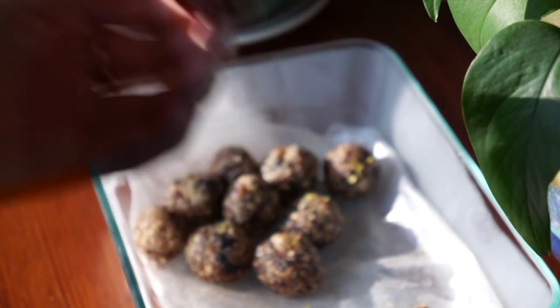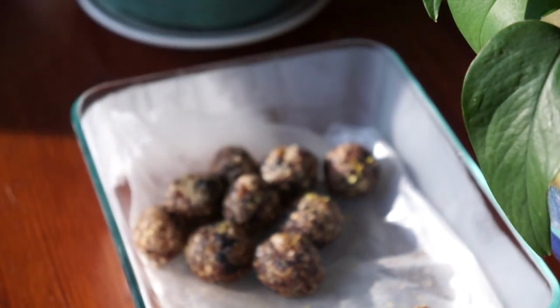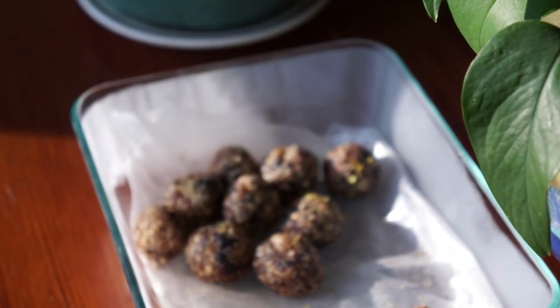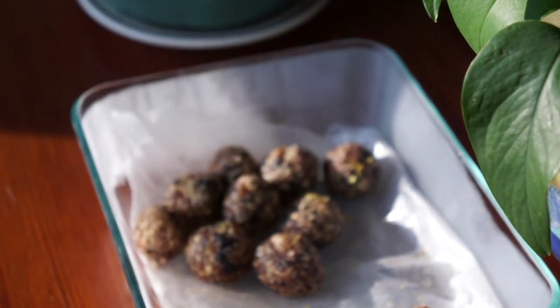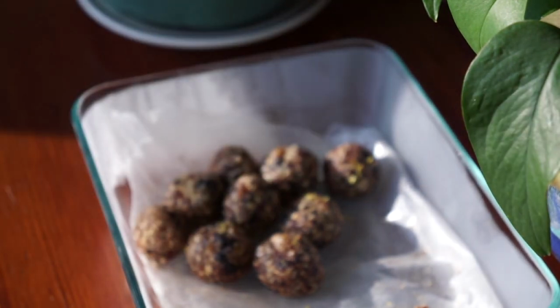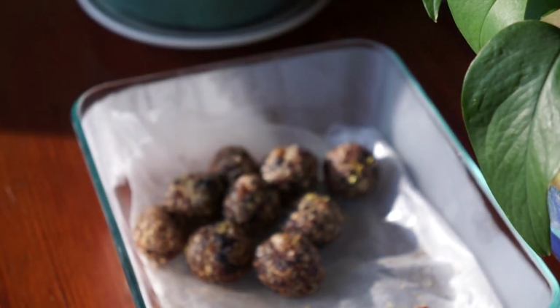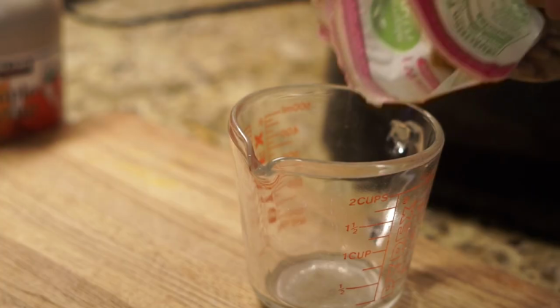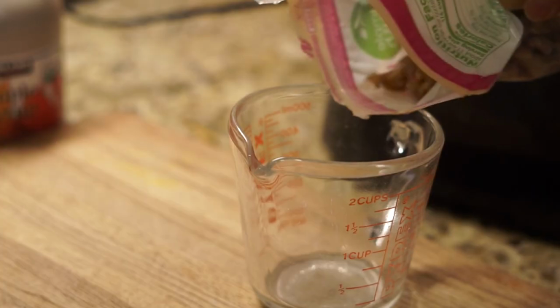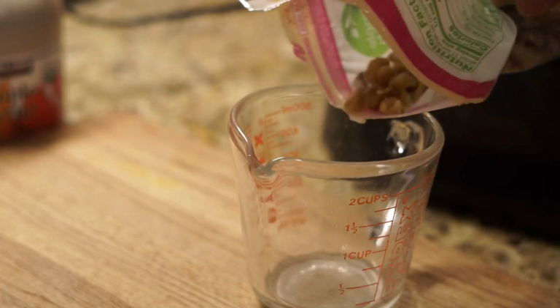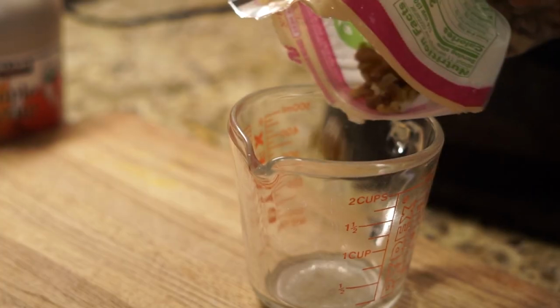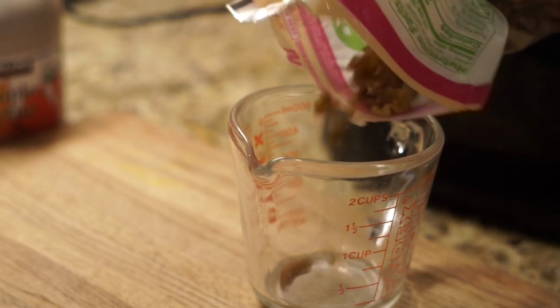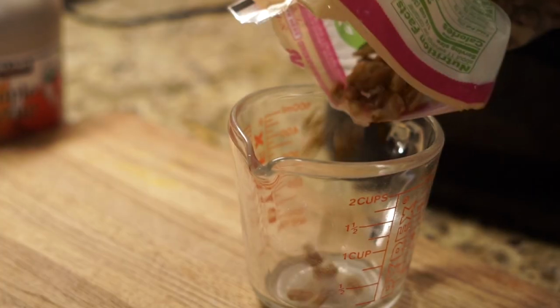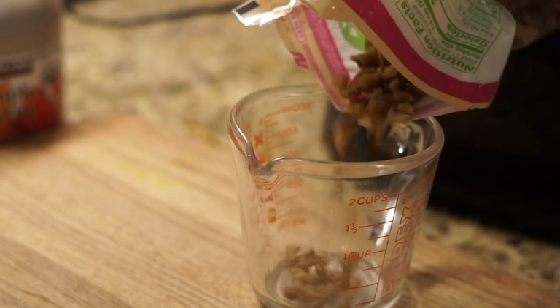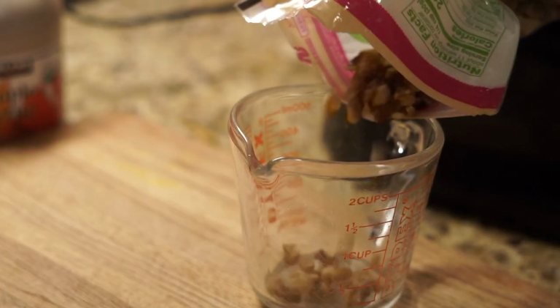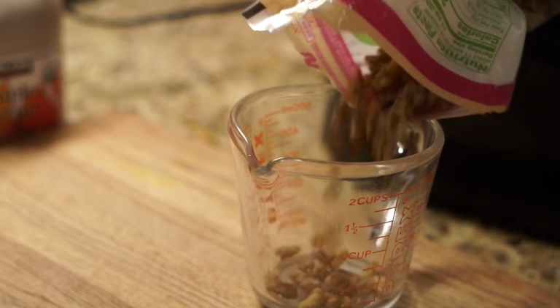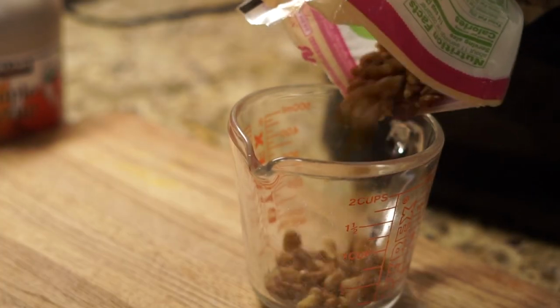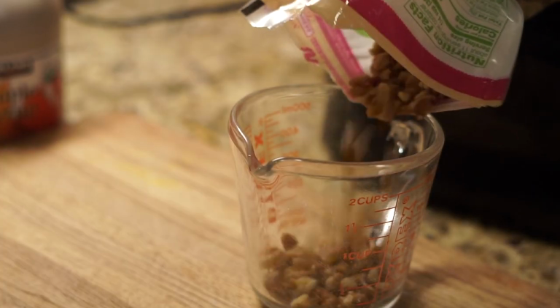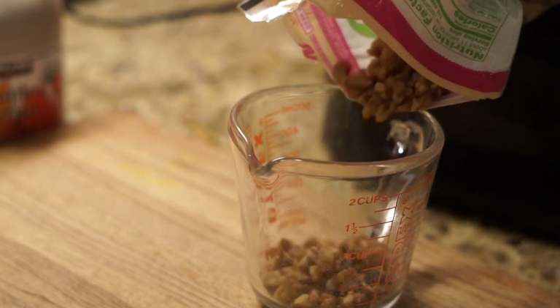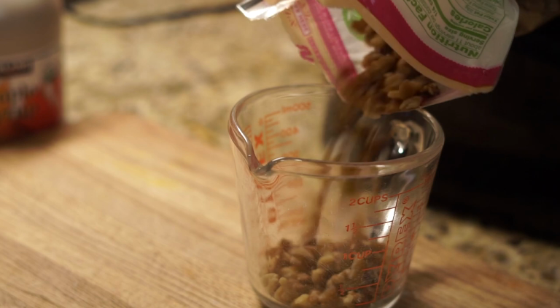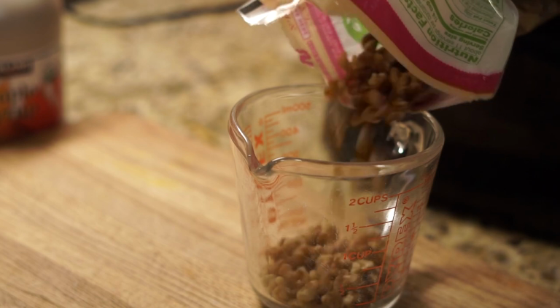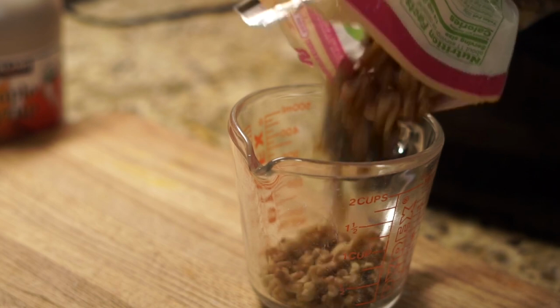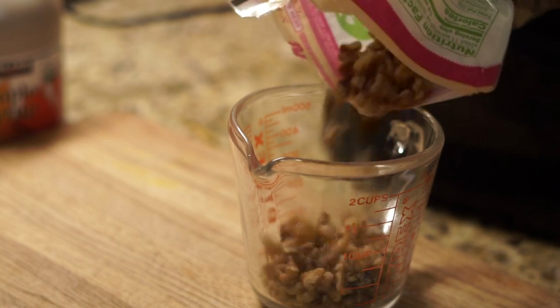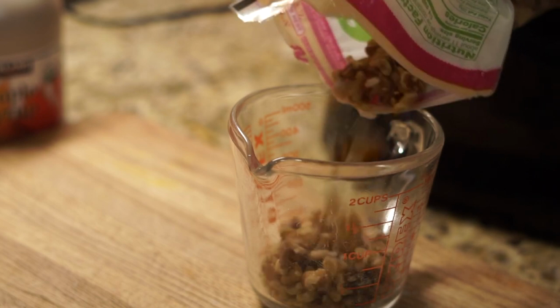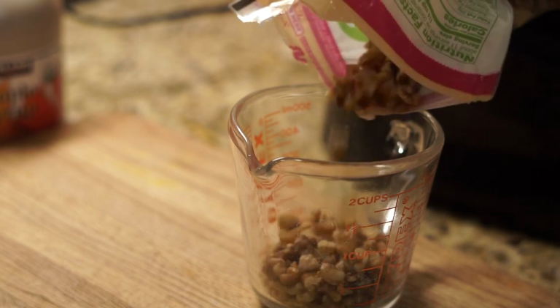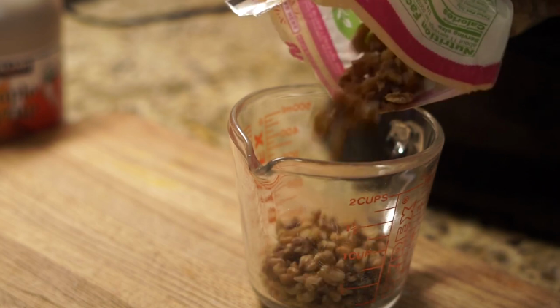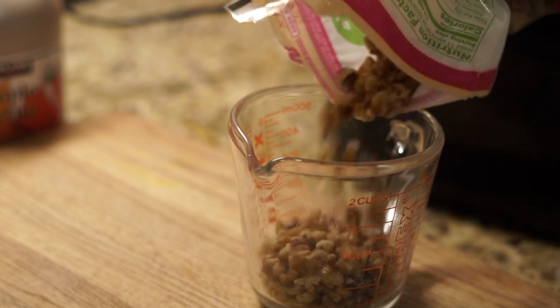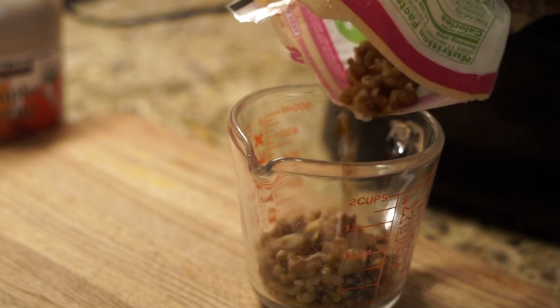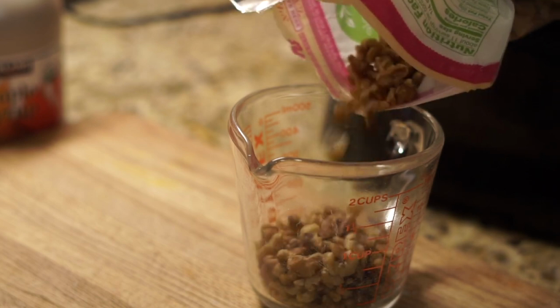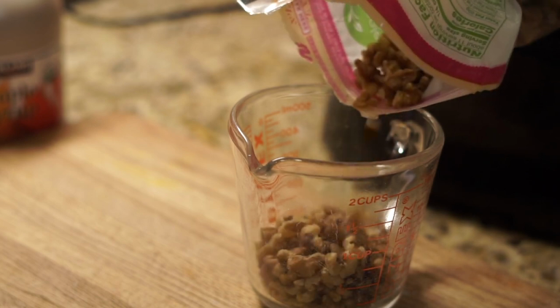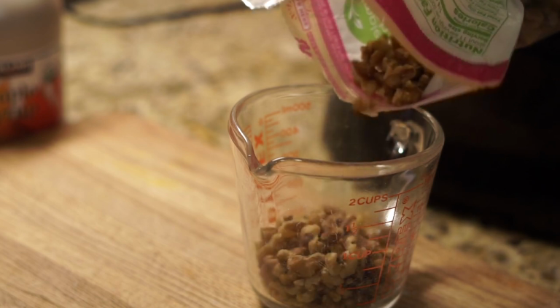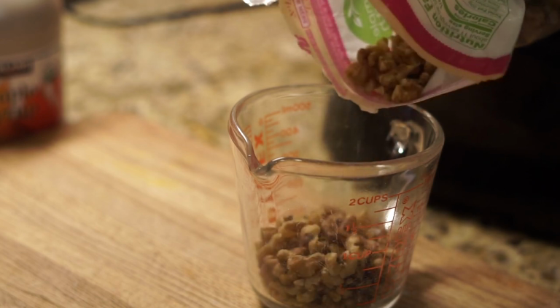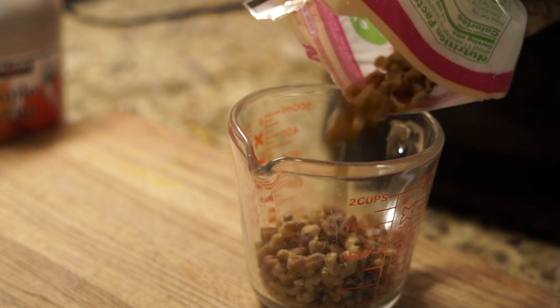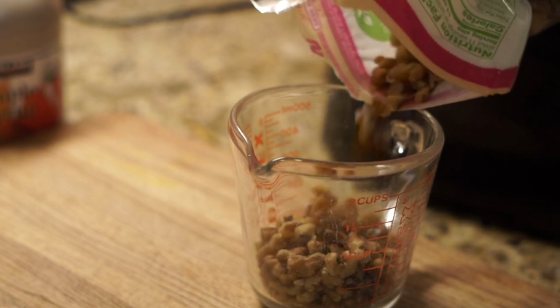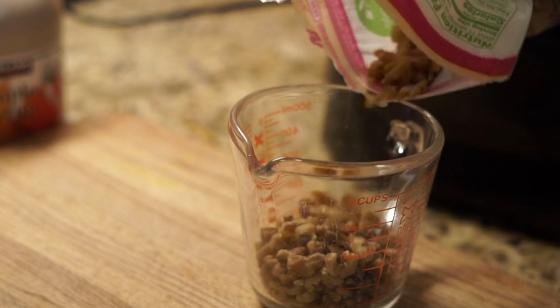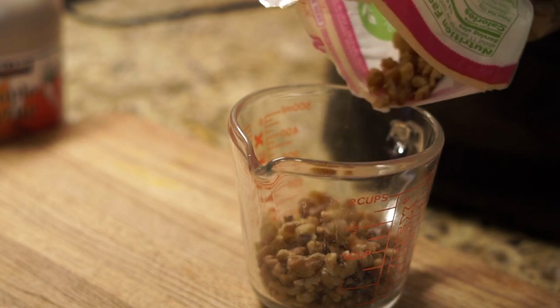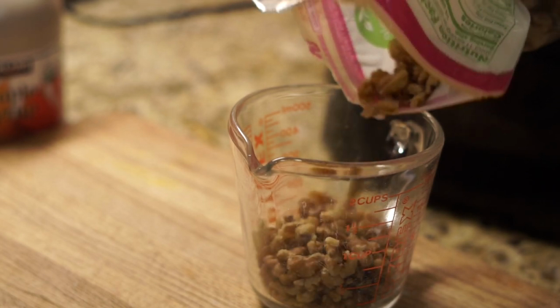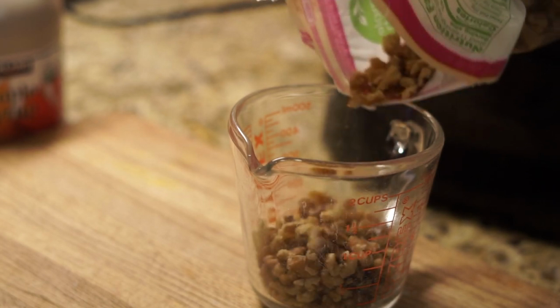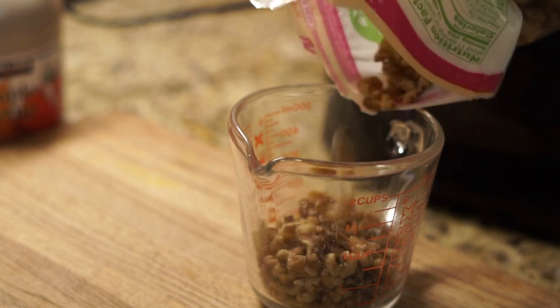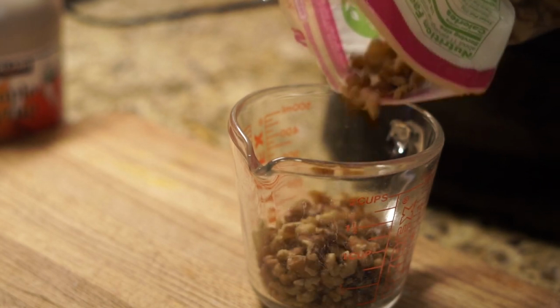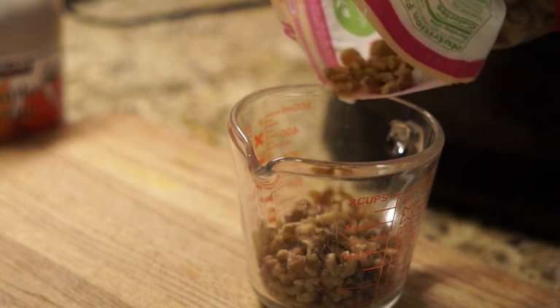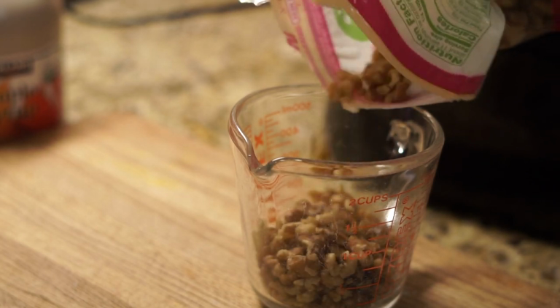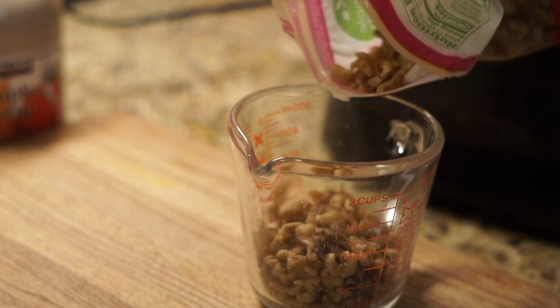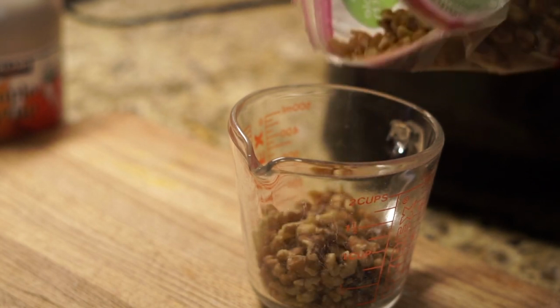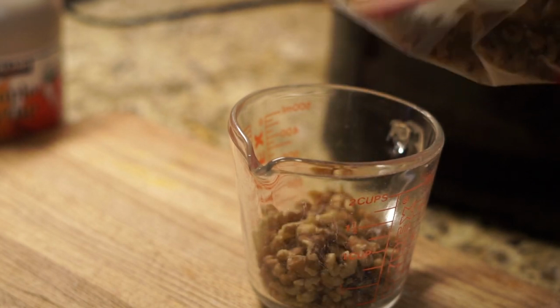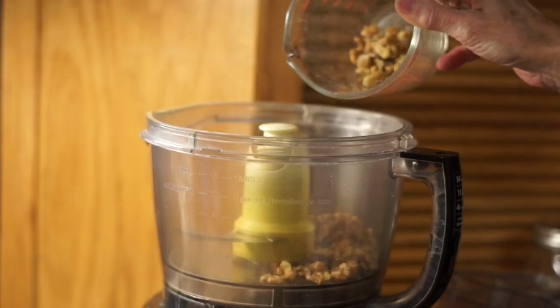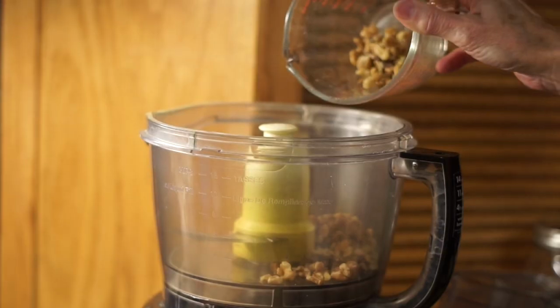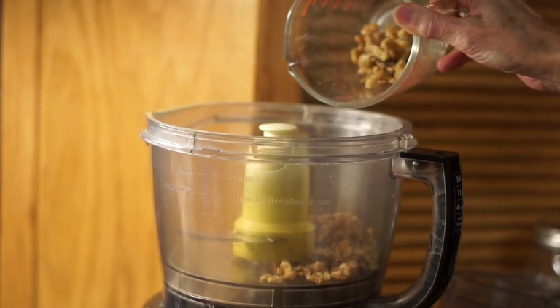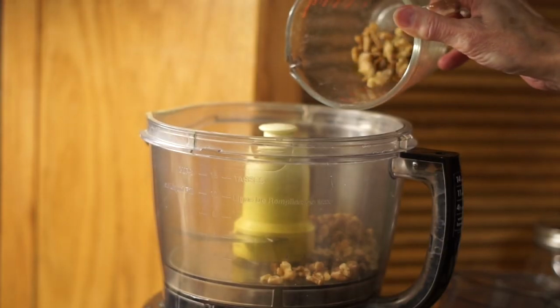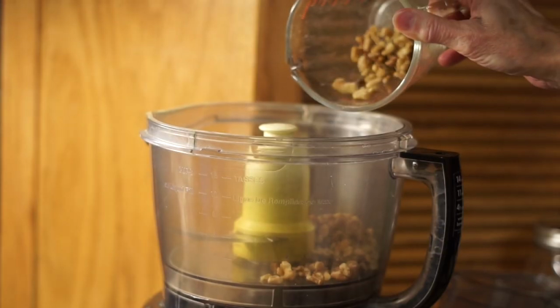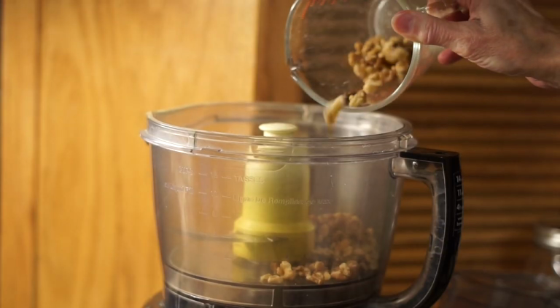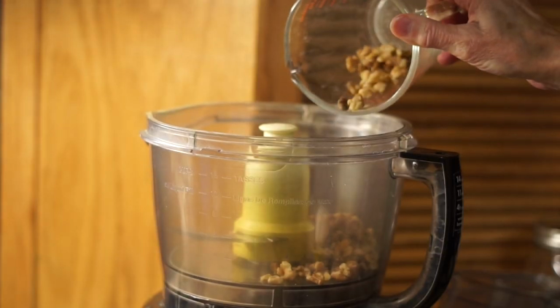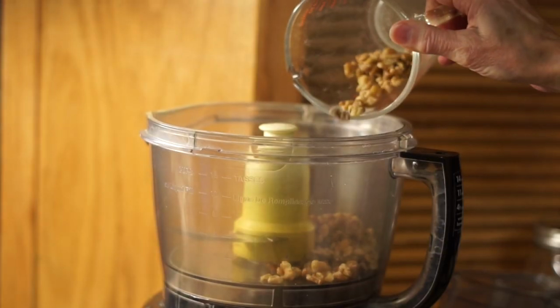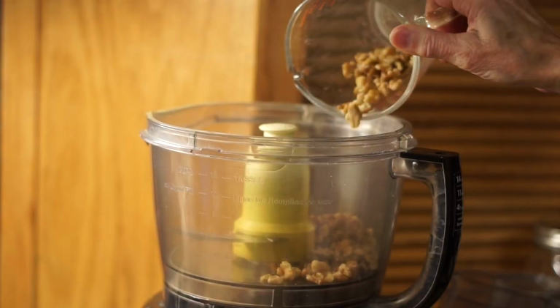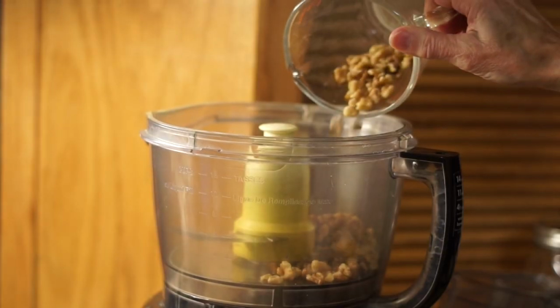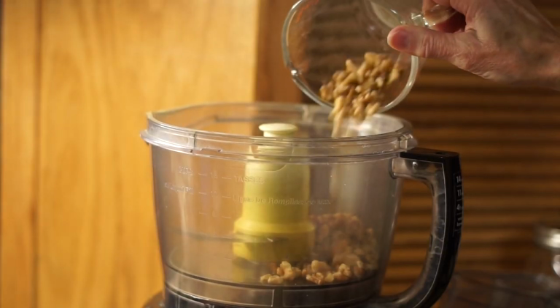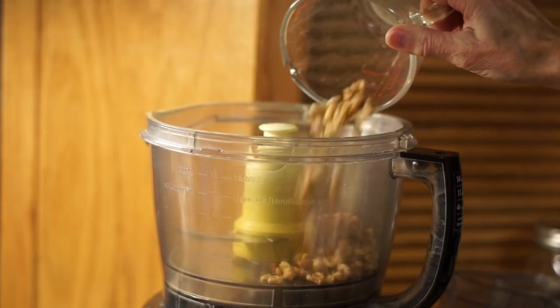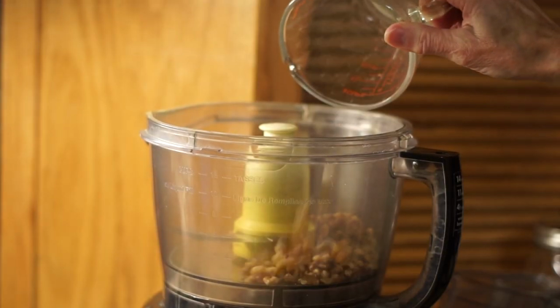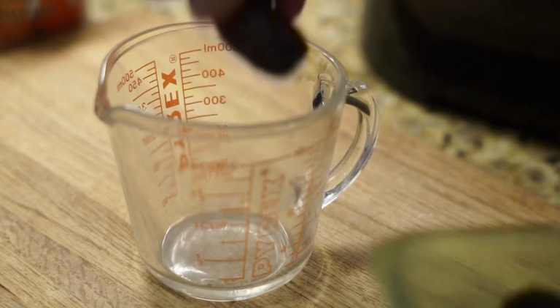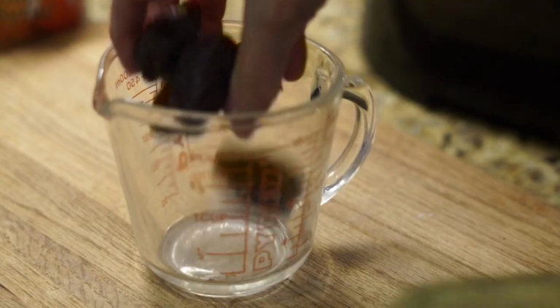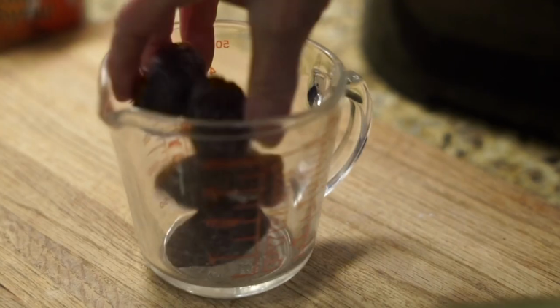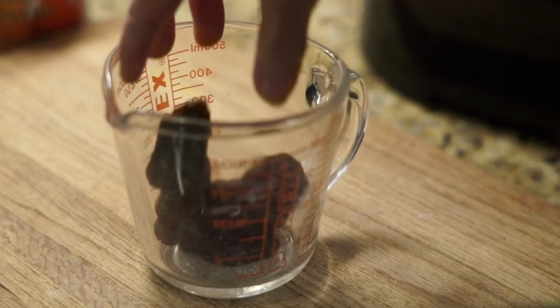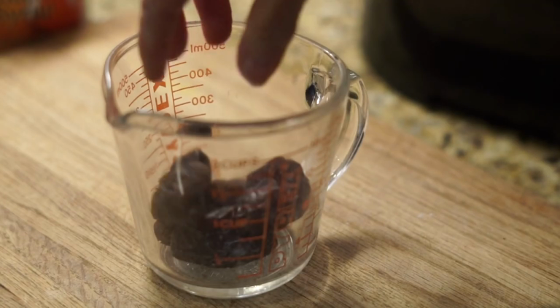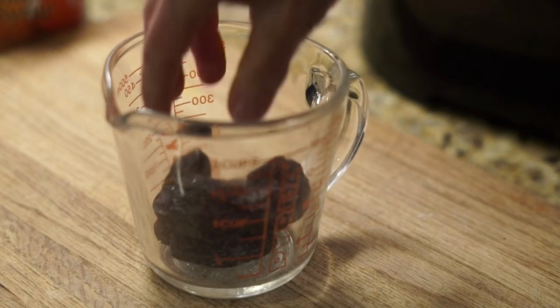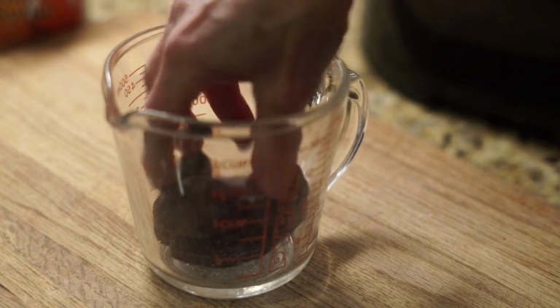We're going to be putting 3/4 cup of walnuts into a food processor, blending it all up, and then adding a half cup of pitted dates.